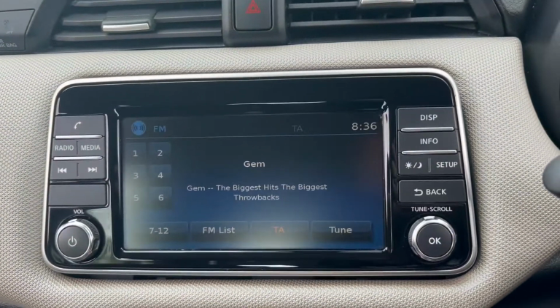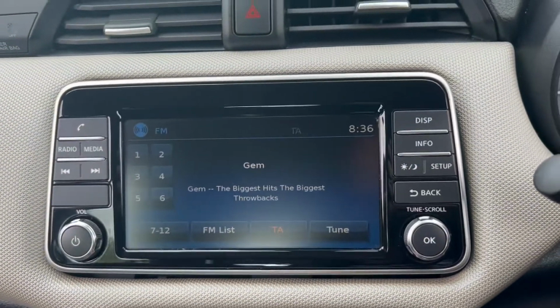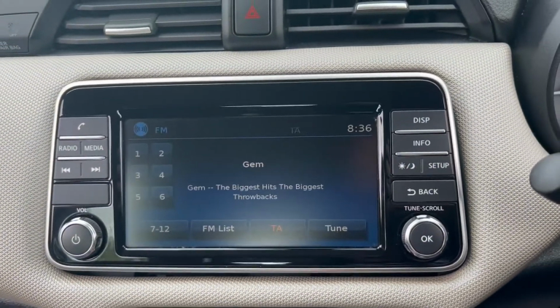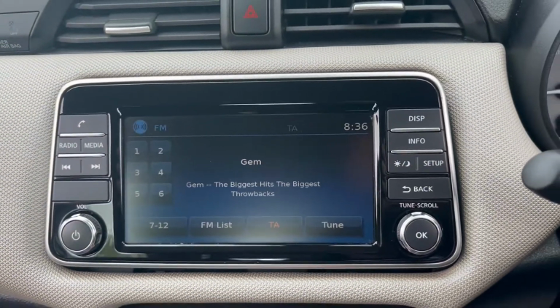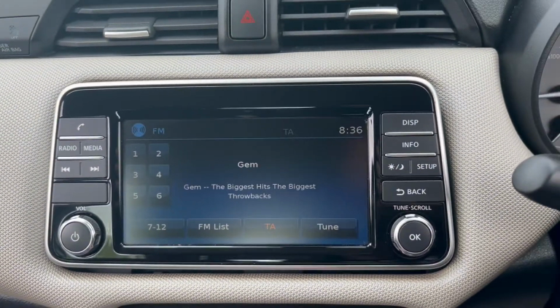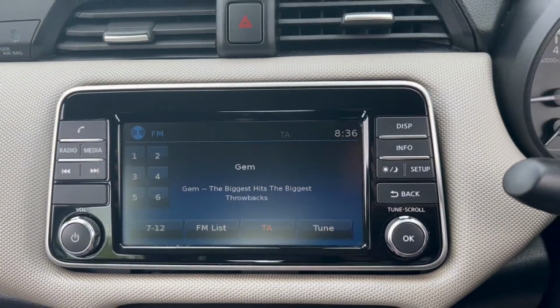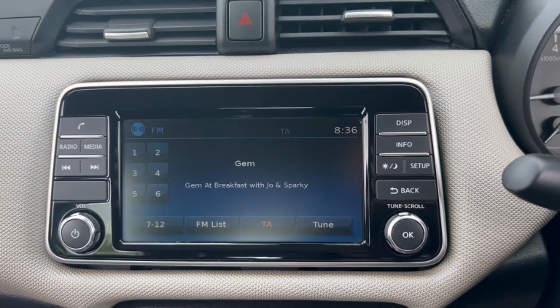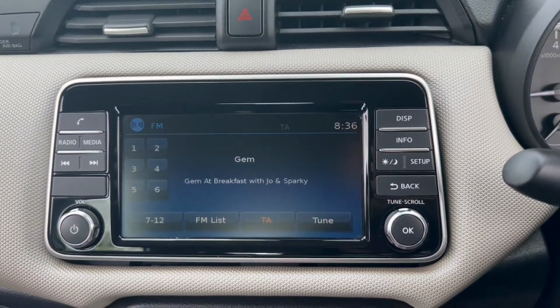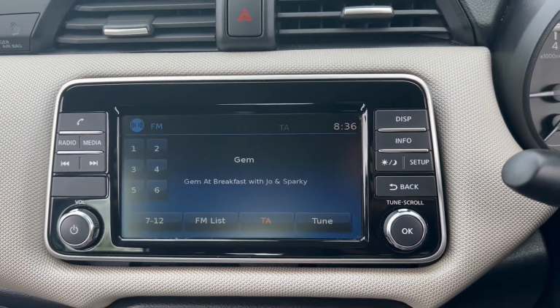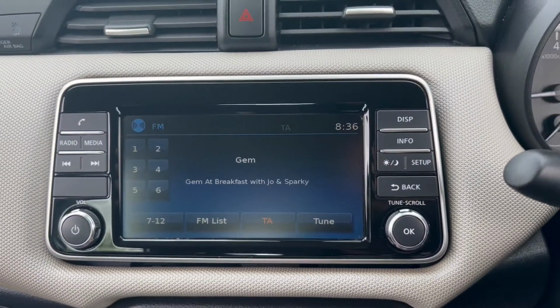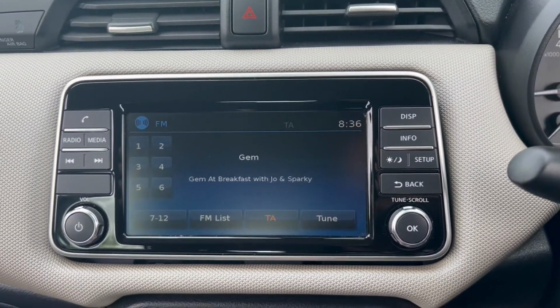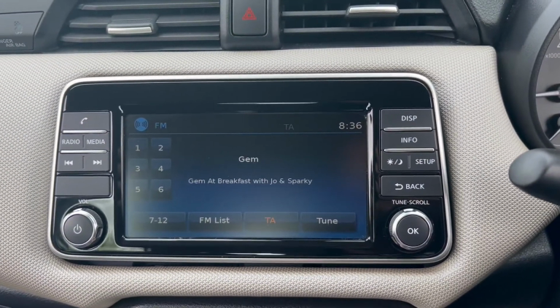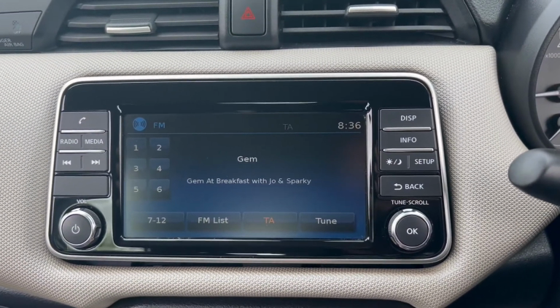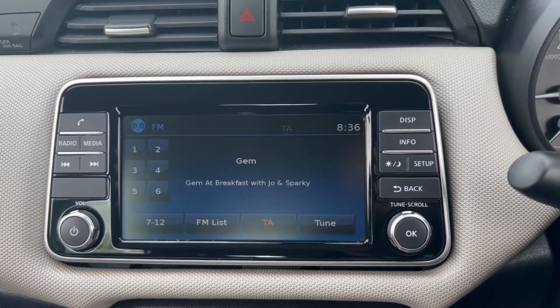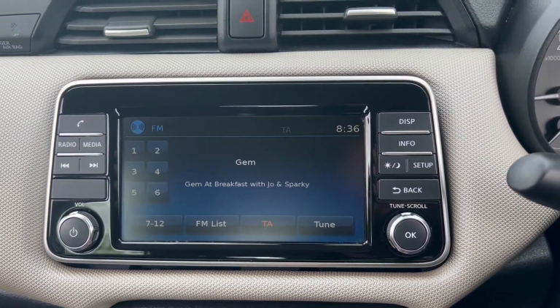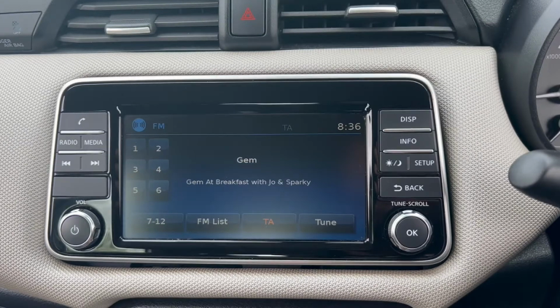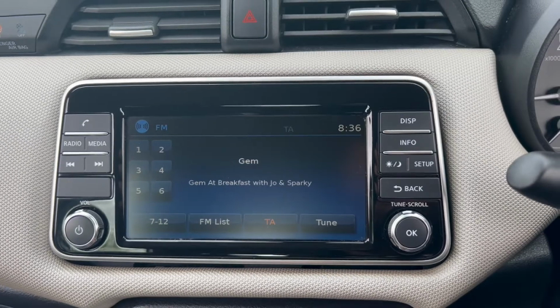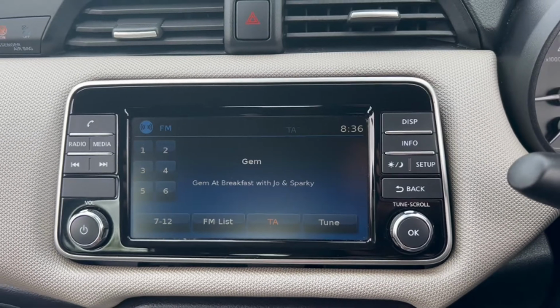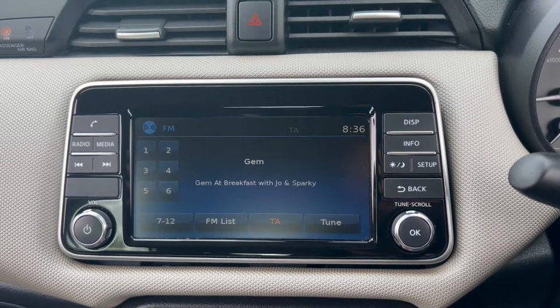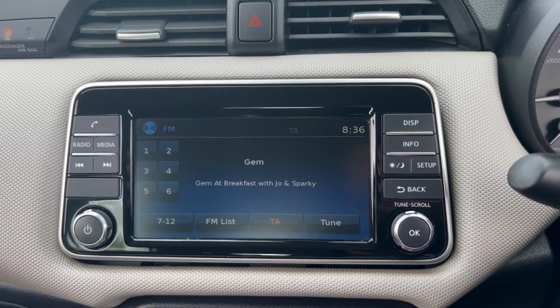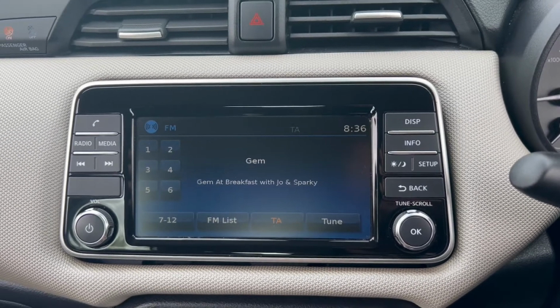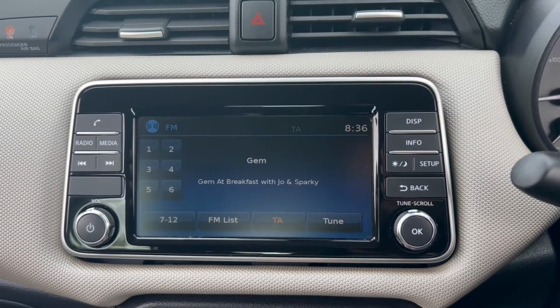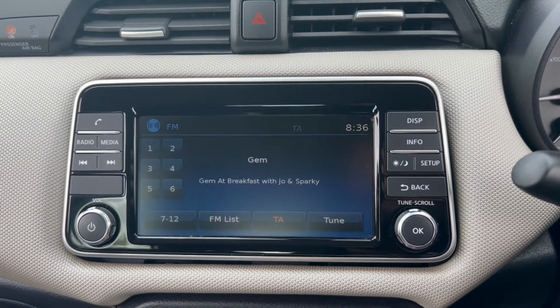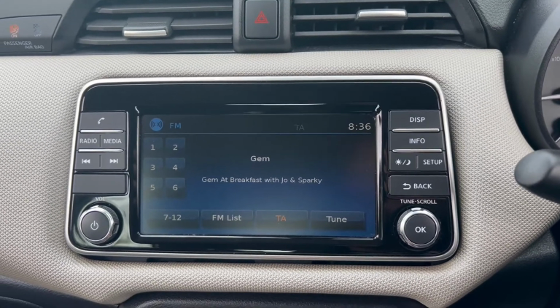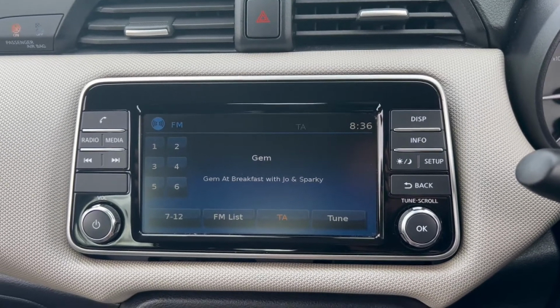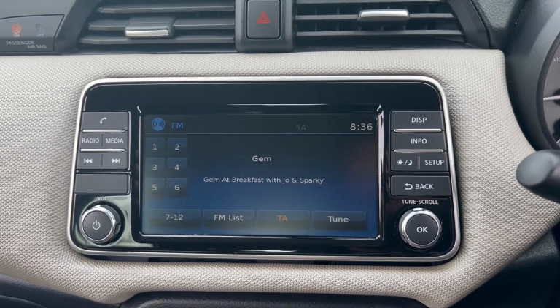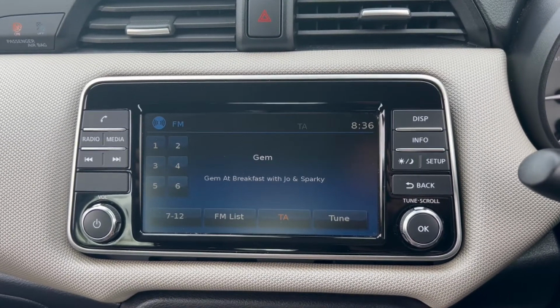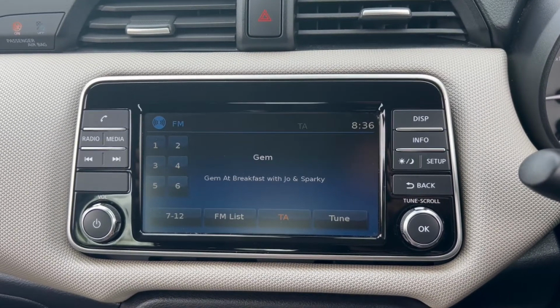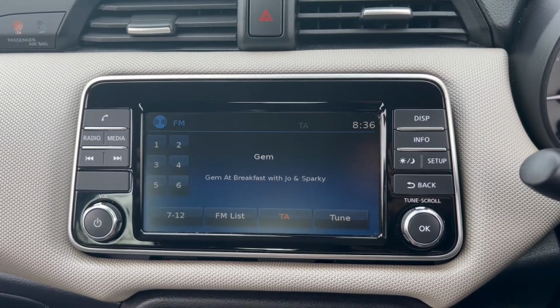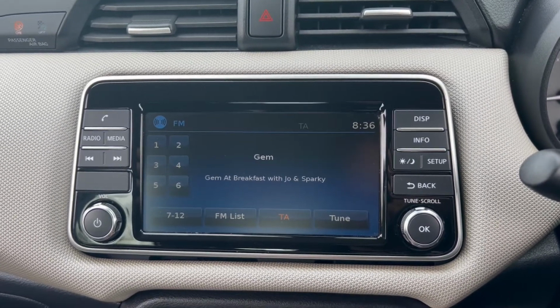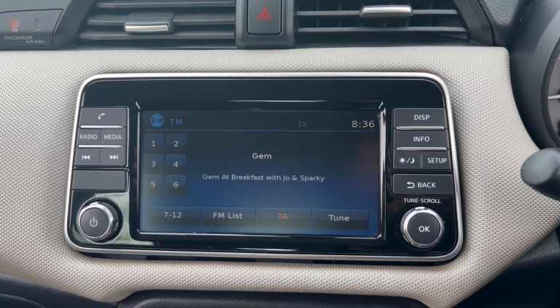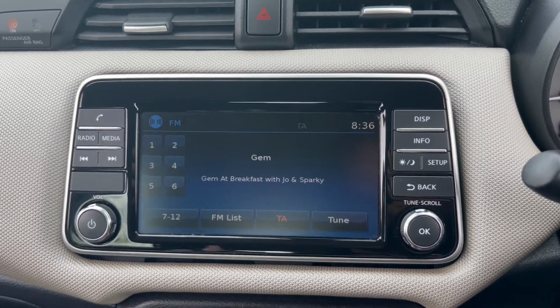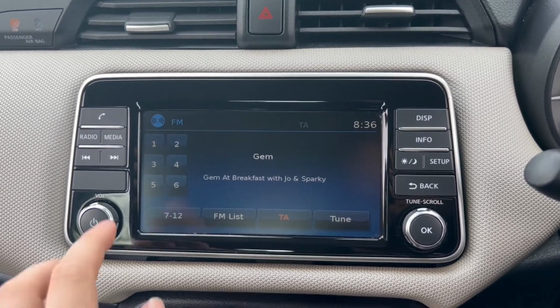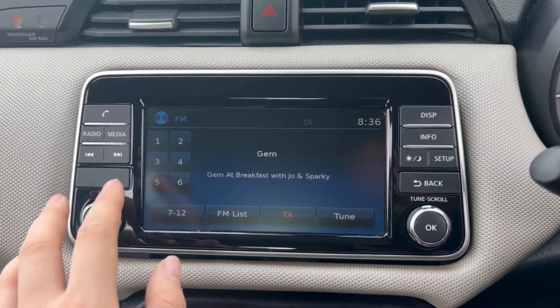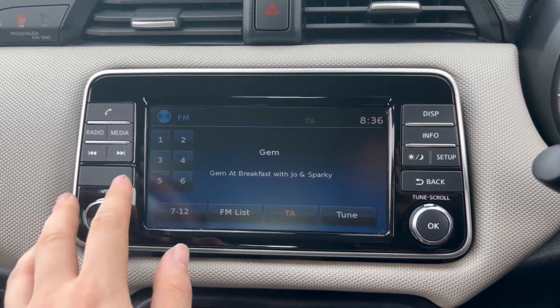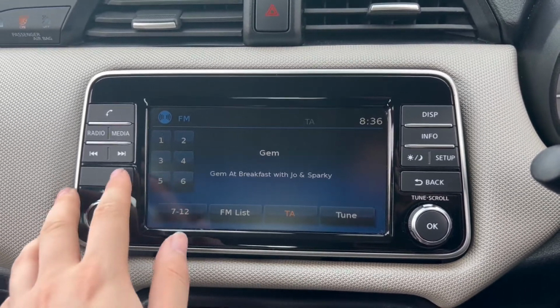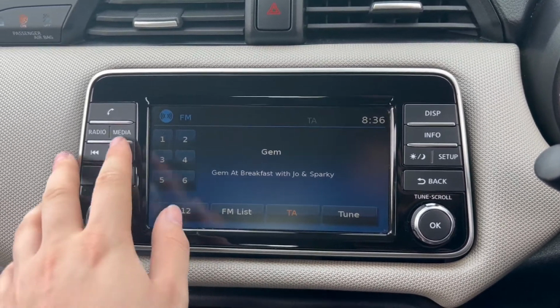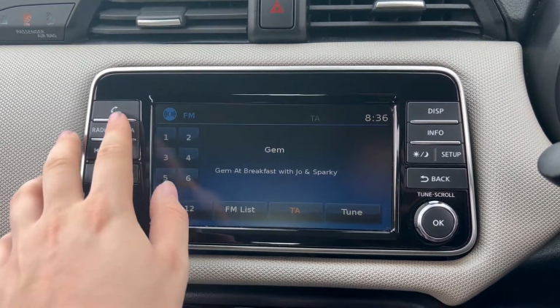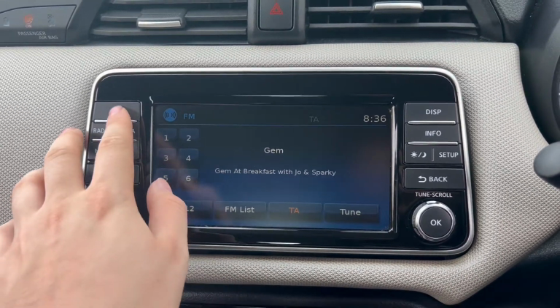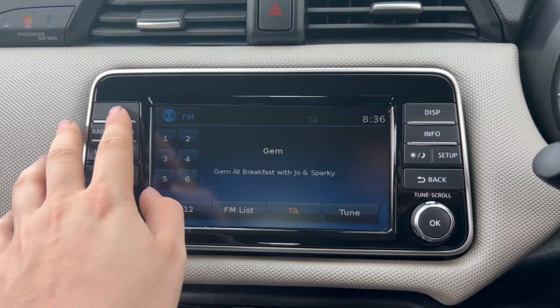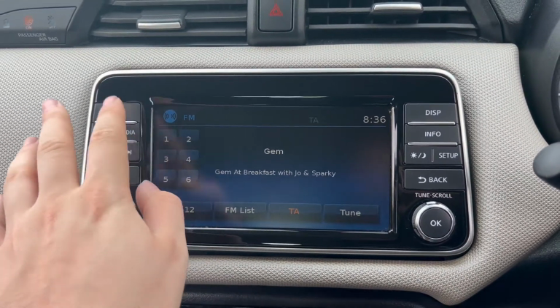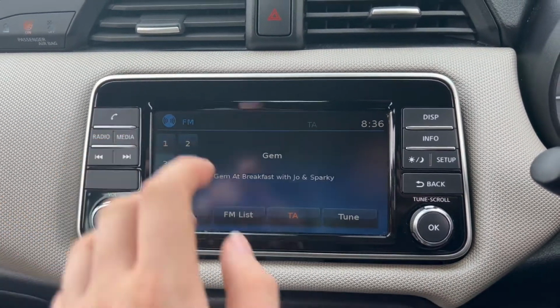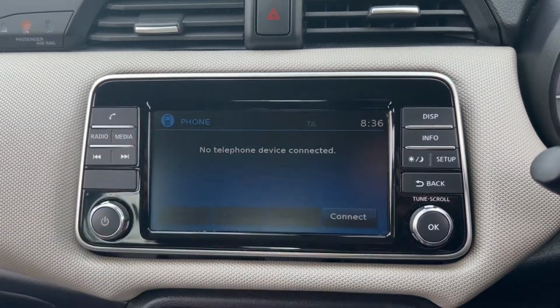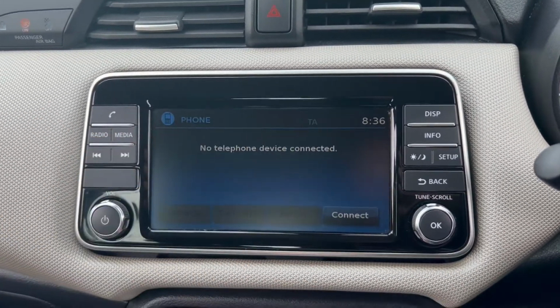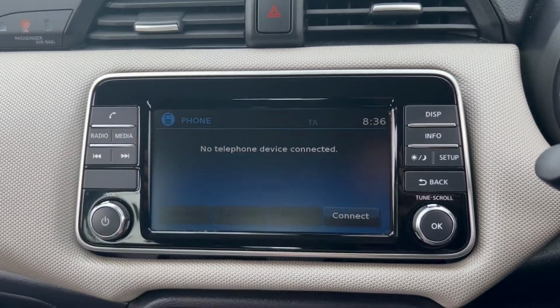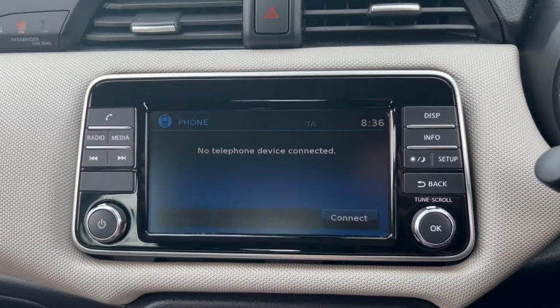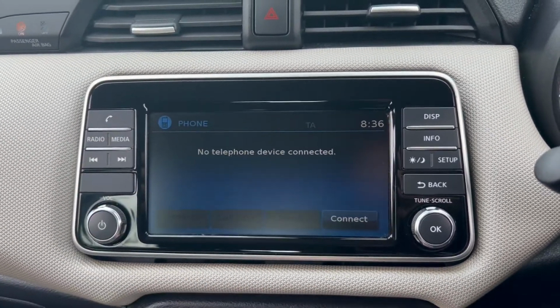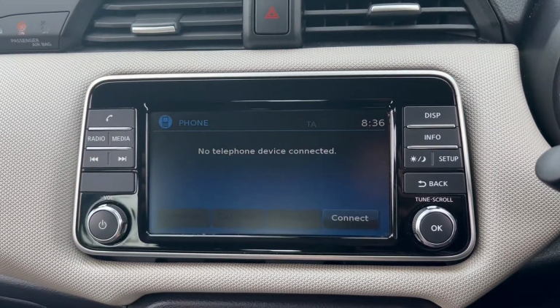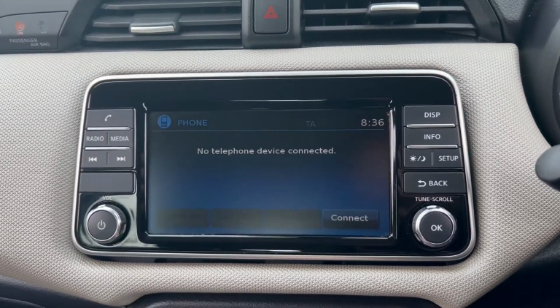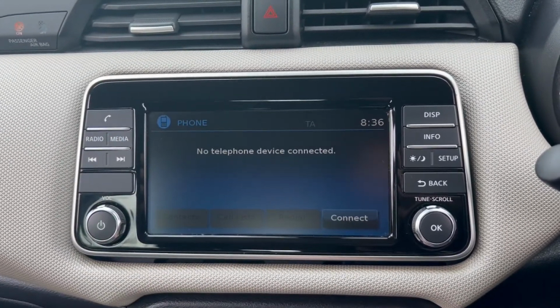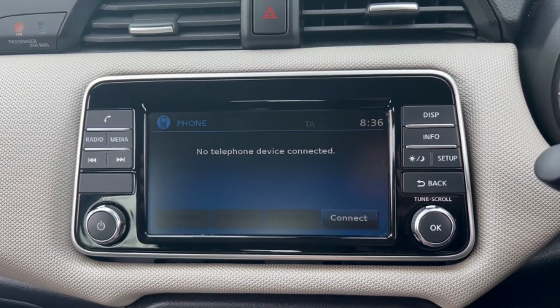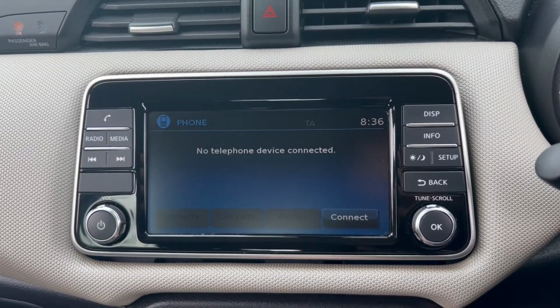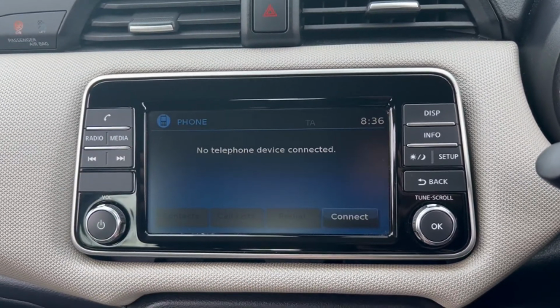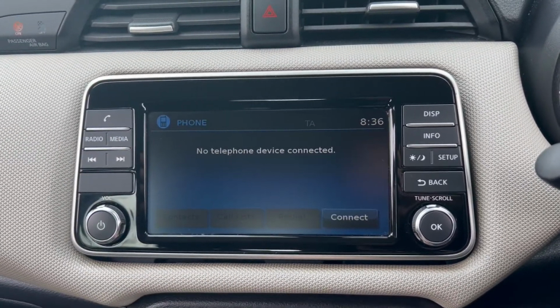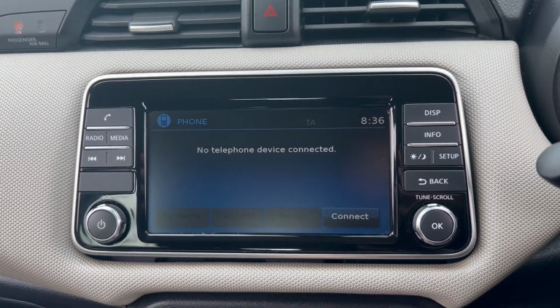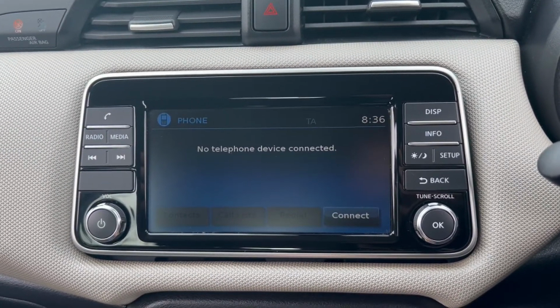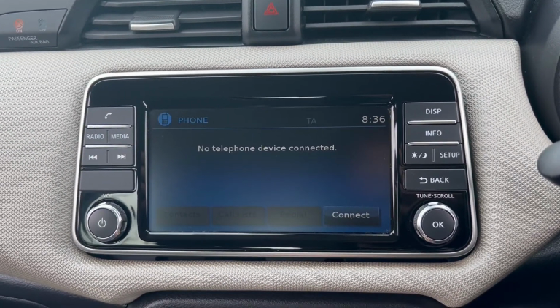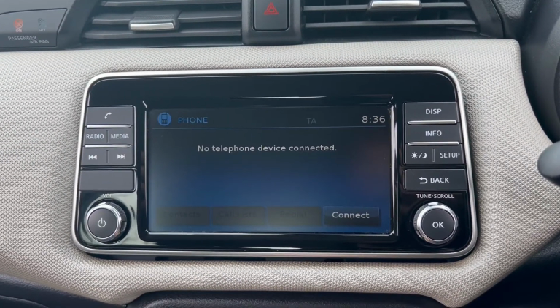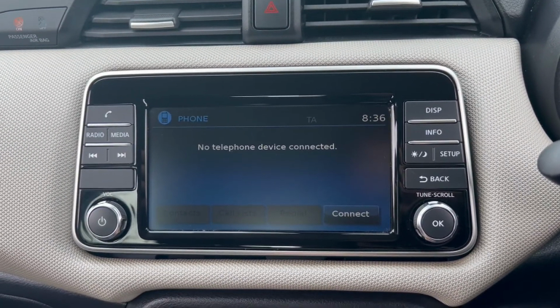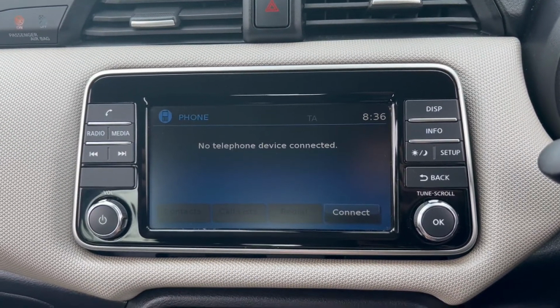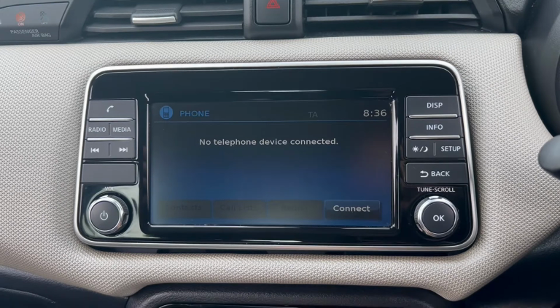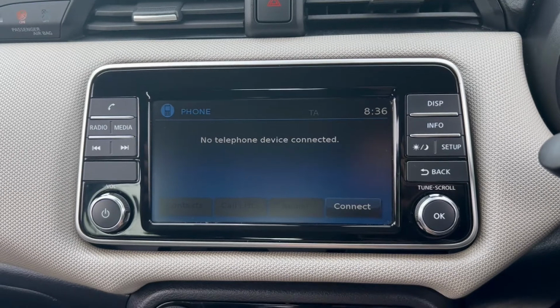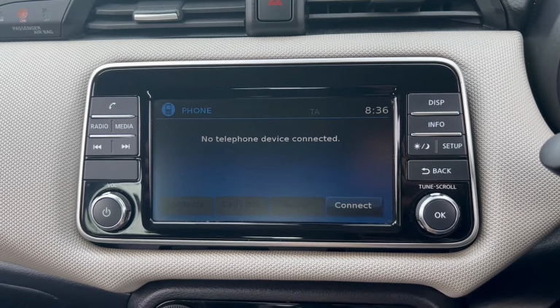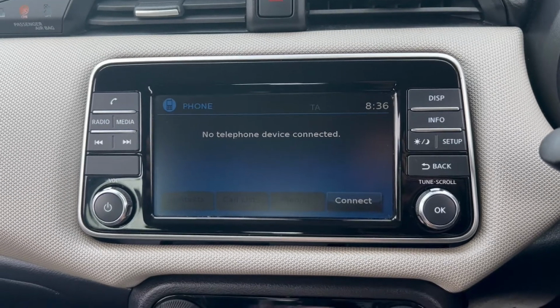The main infotainment system includes a radio option with FM and AM radio. You'll also find the phone option for Bluetooth connectivity.